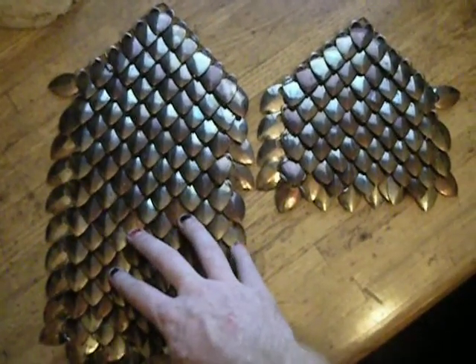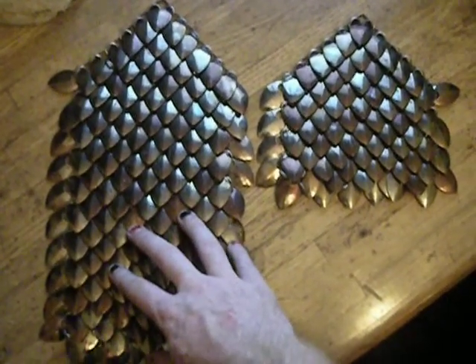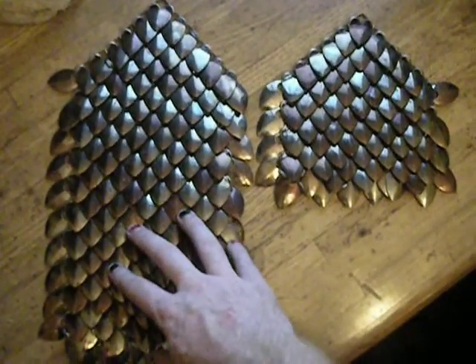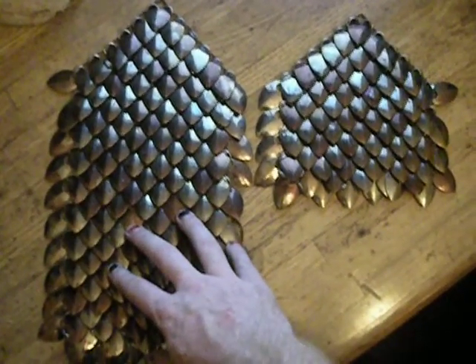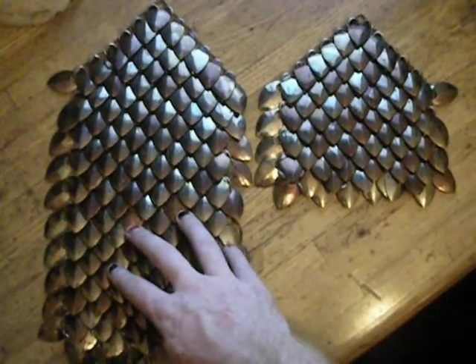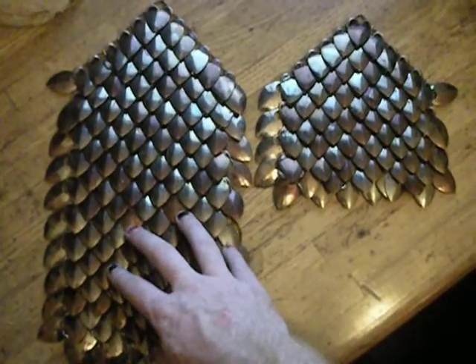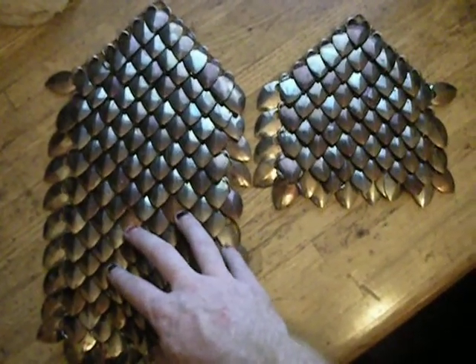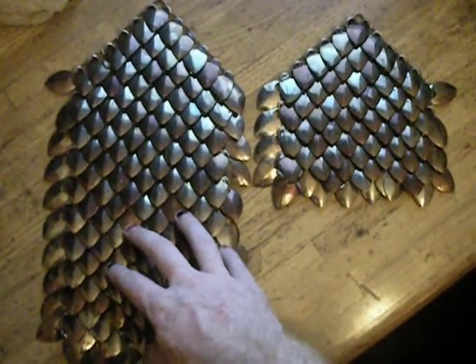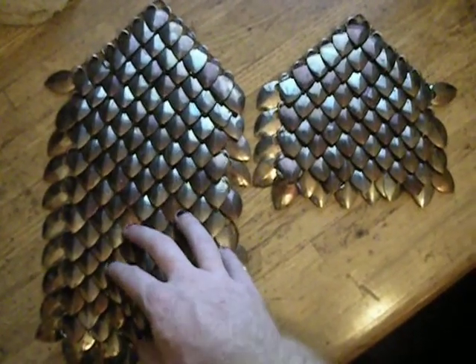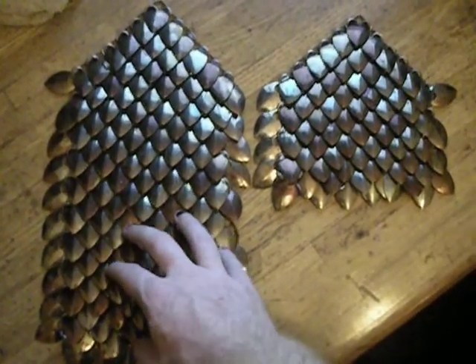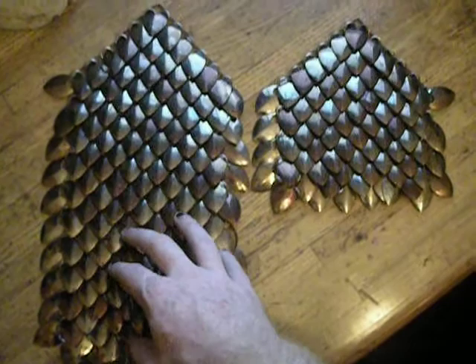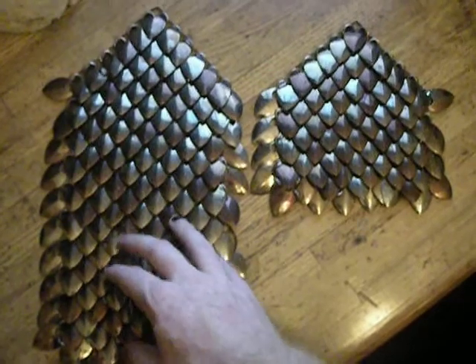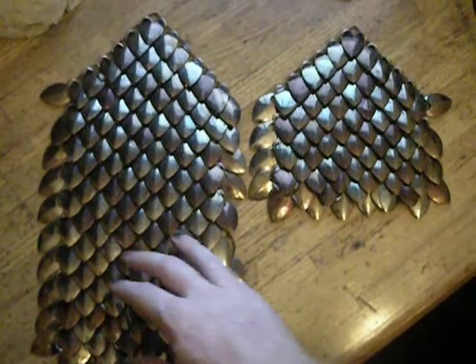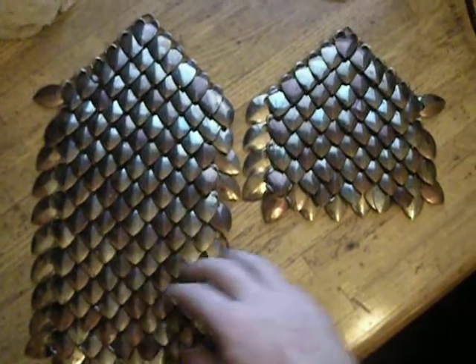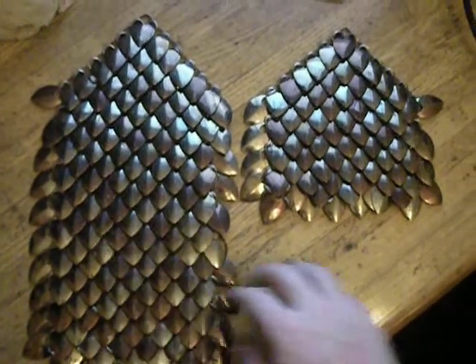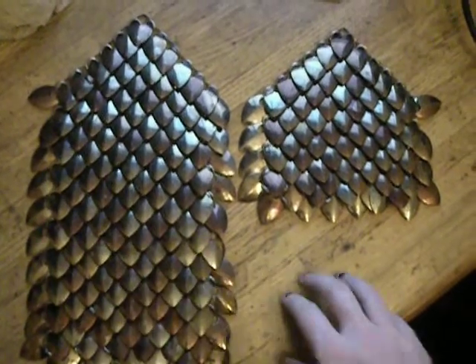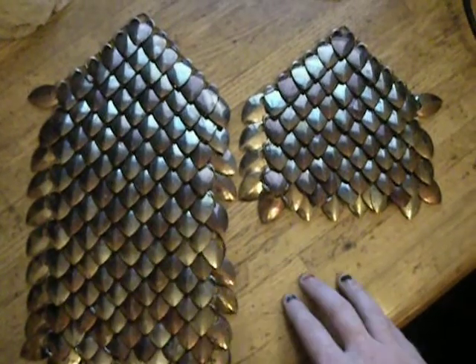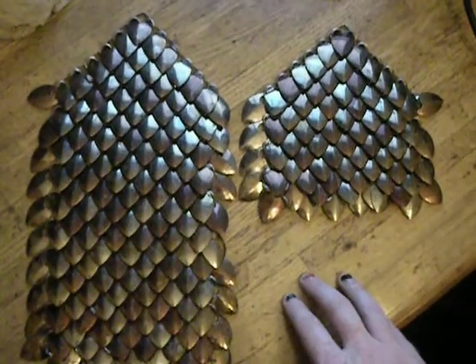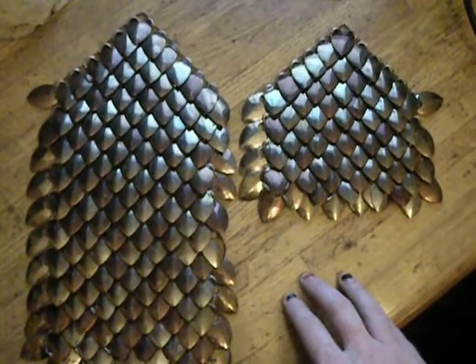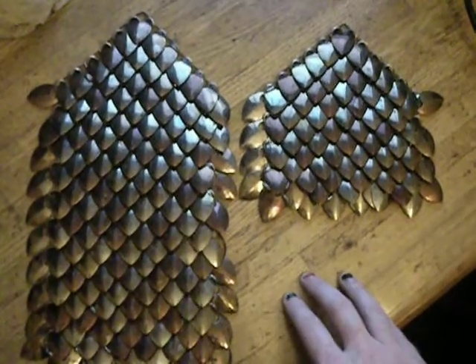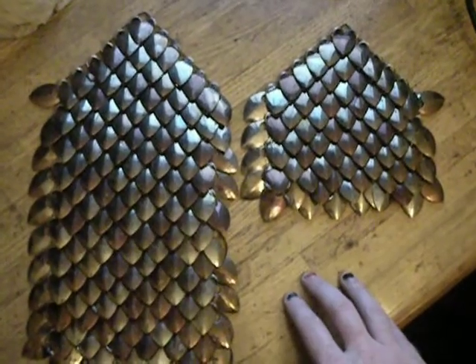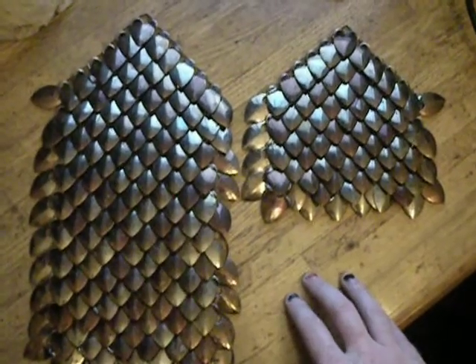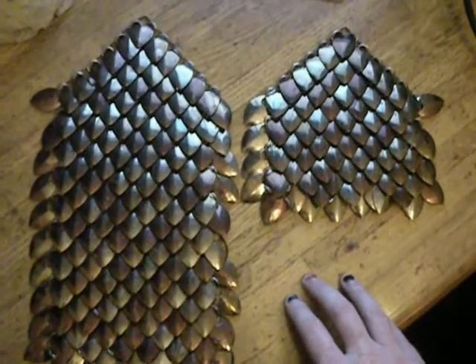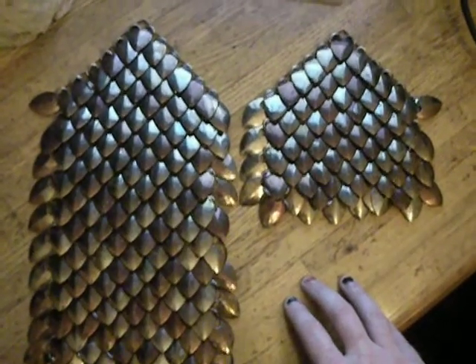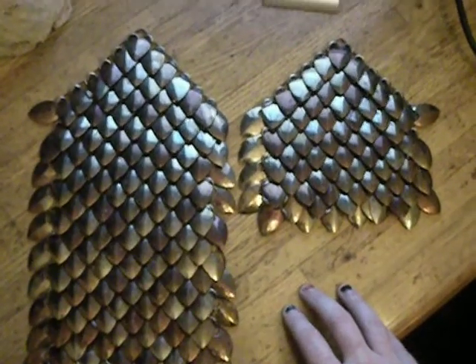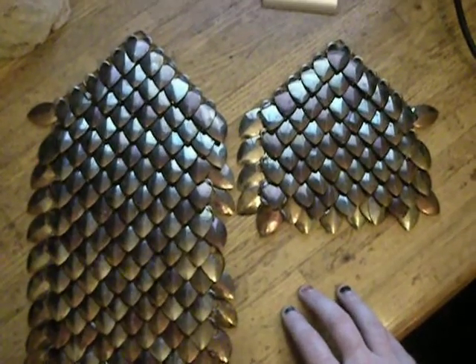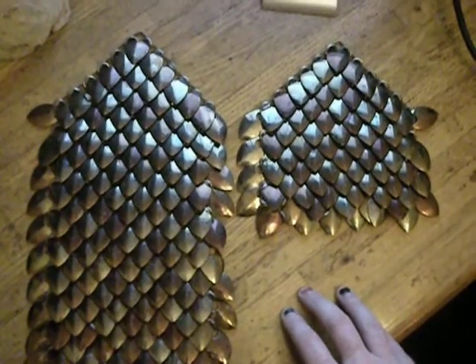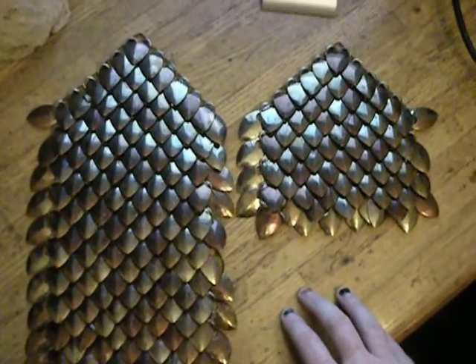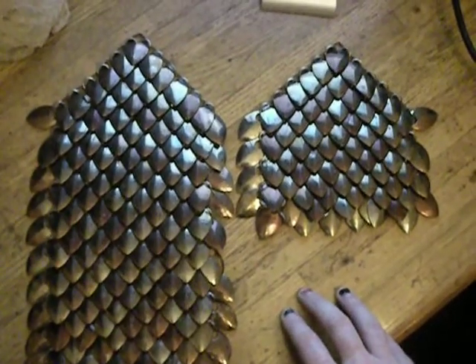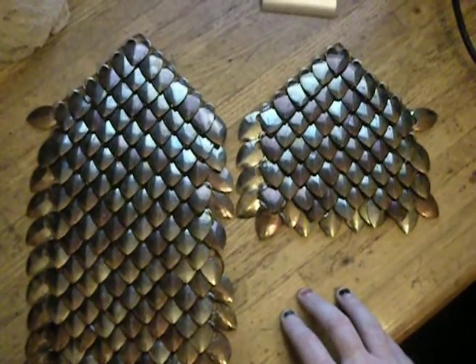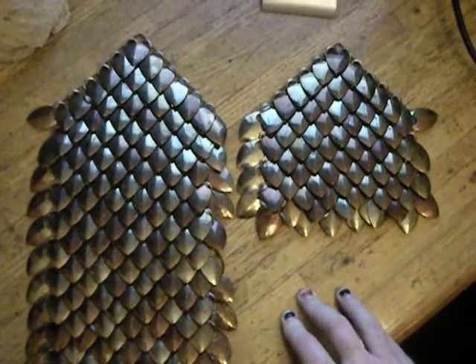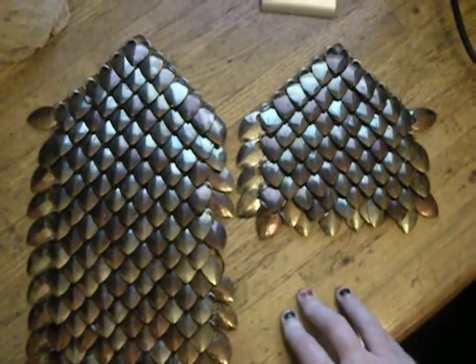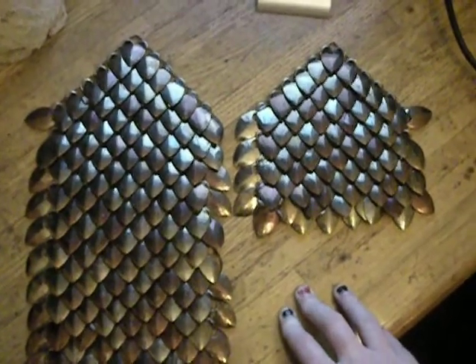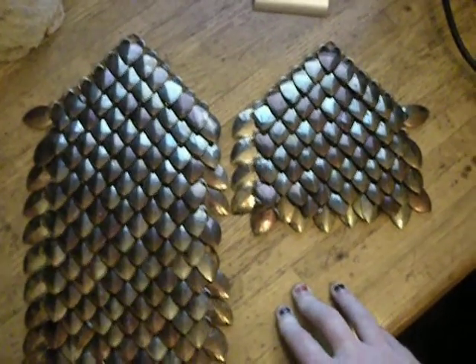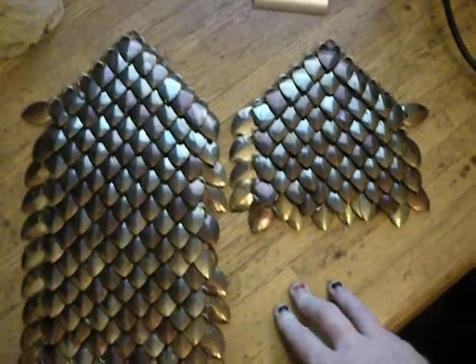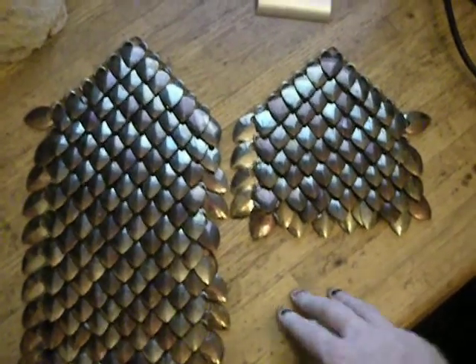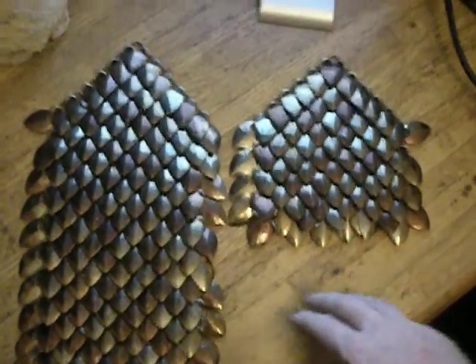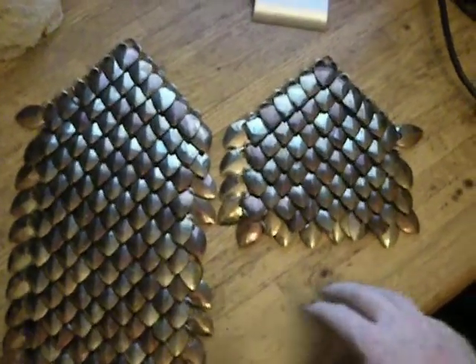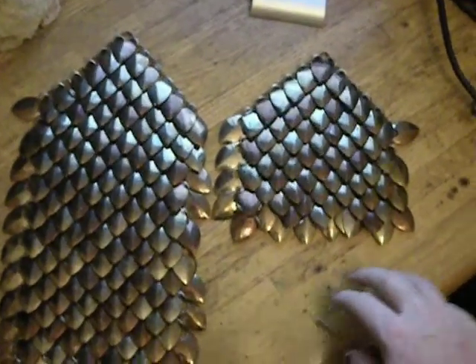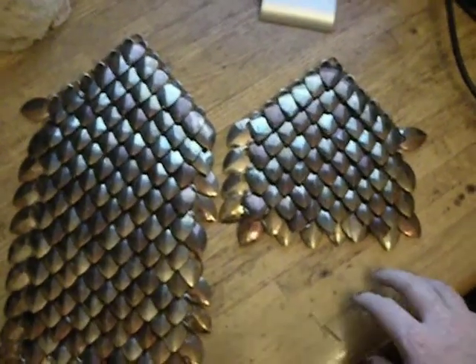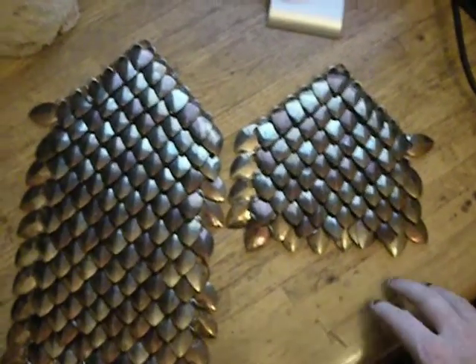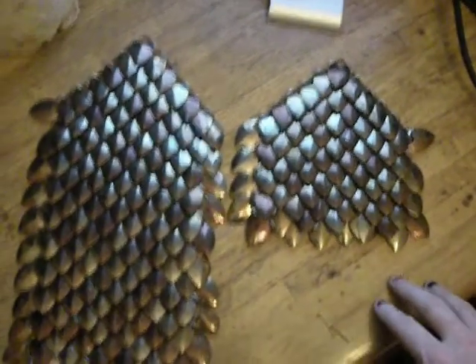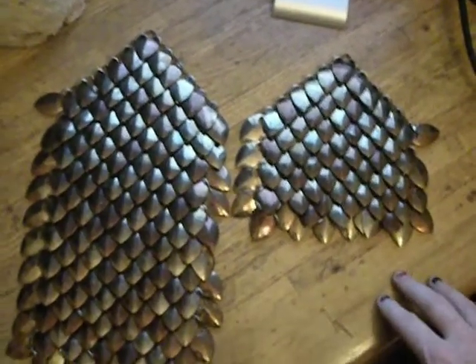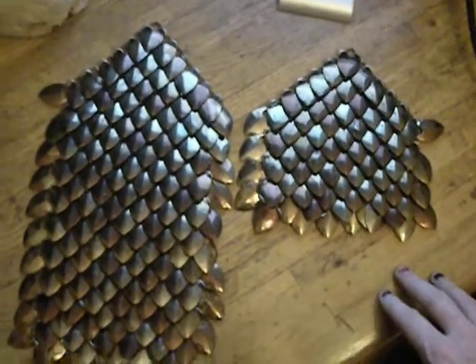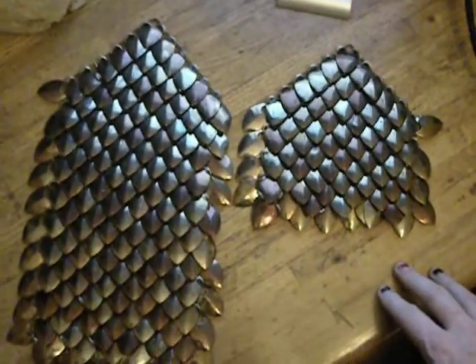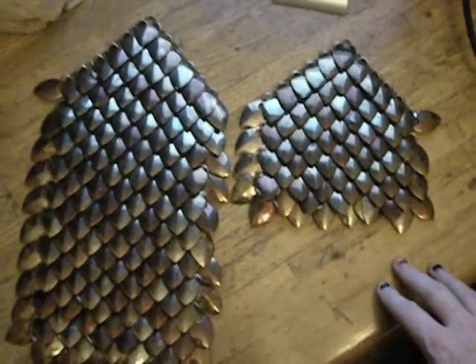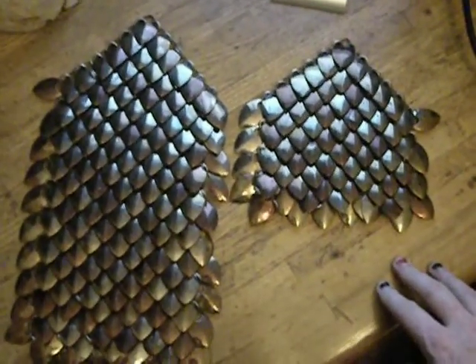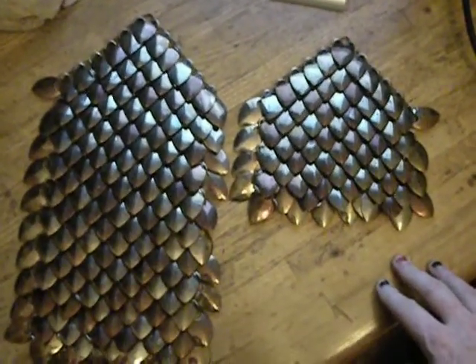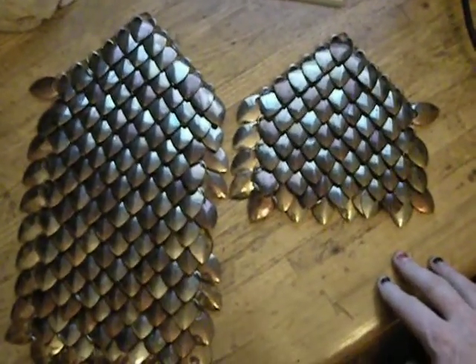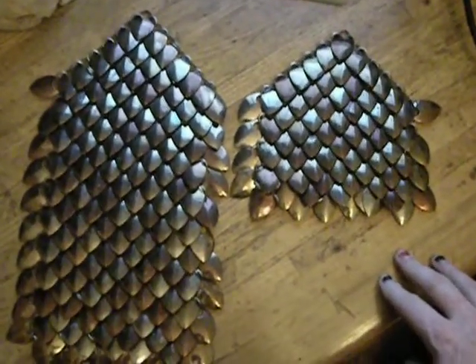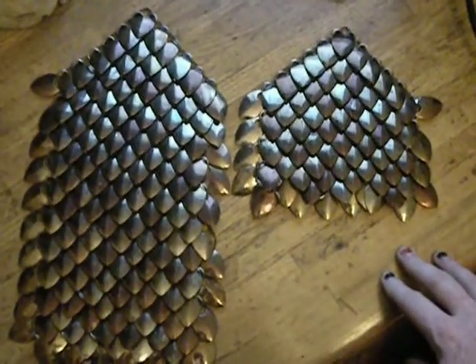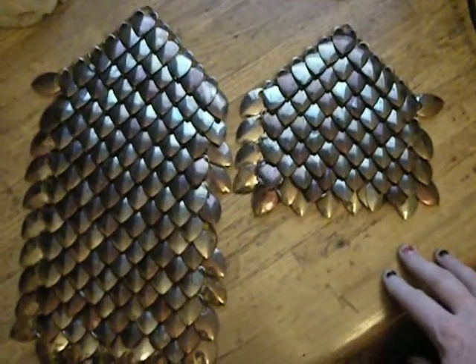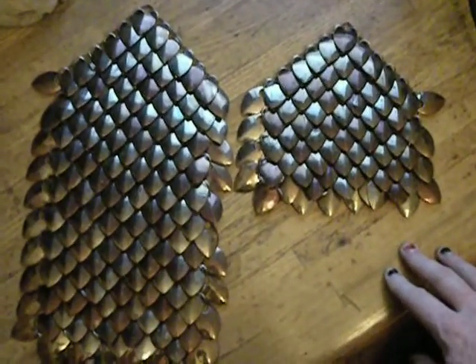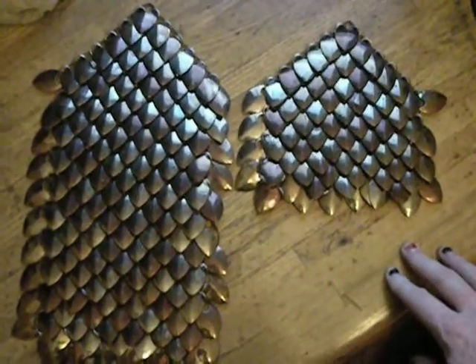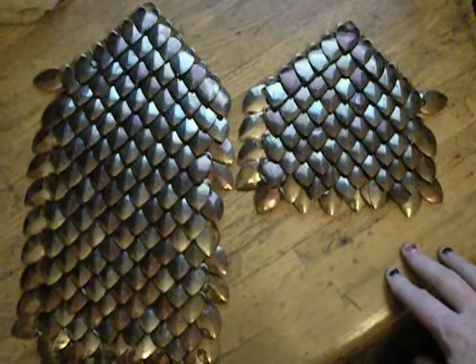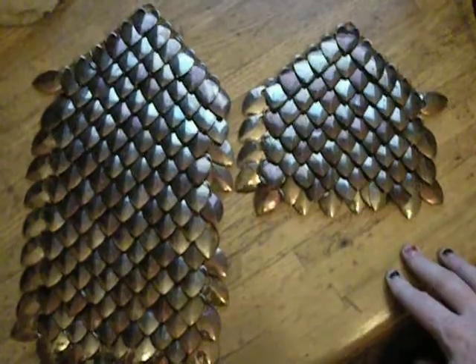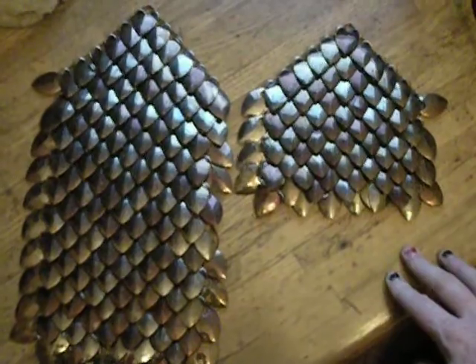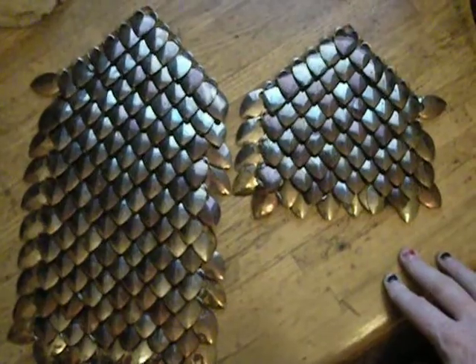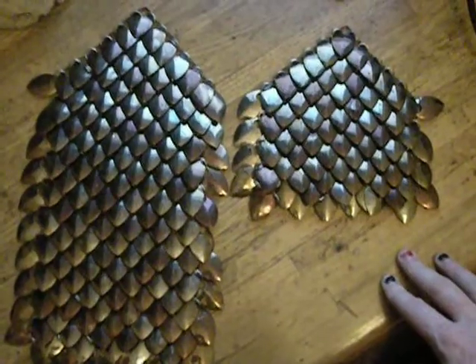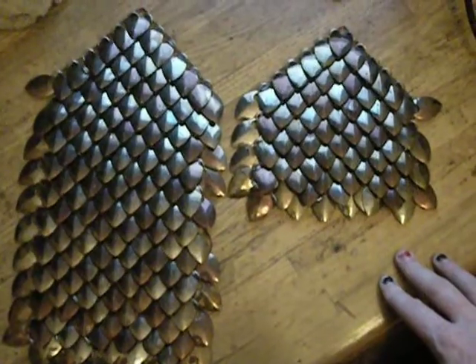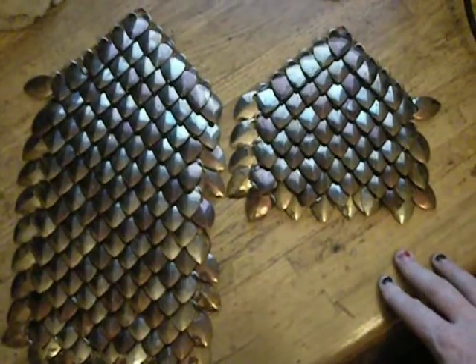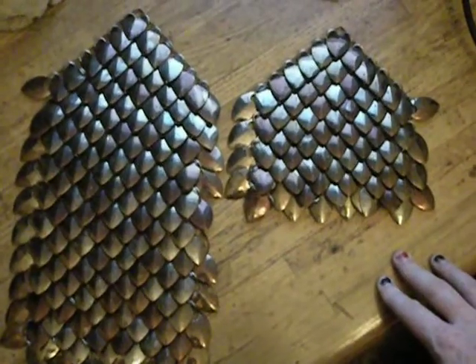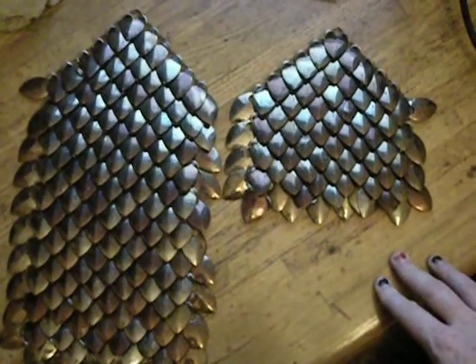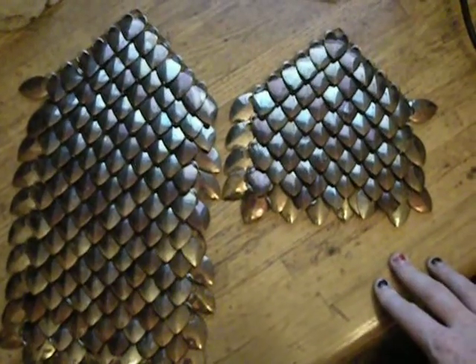I was still sort of feeling my way around how I wanted to do it, so really this is going to go just faster and faster as I go with it.